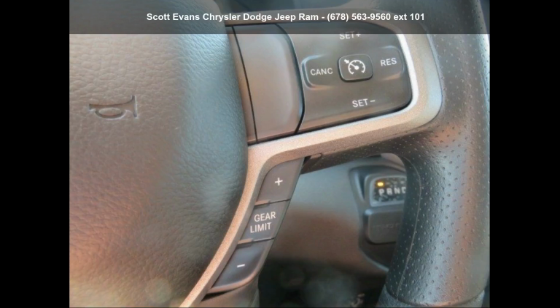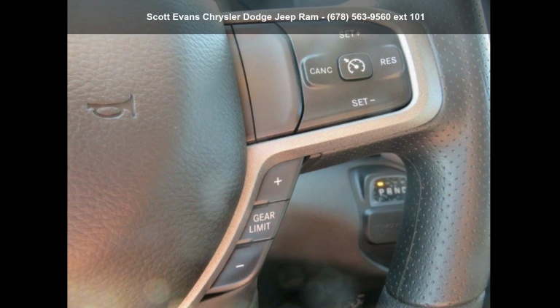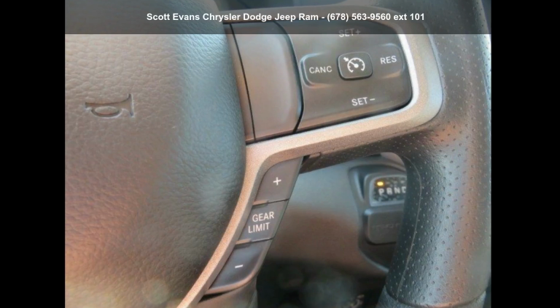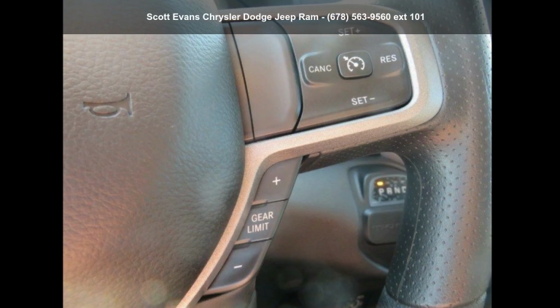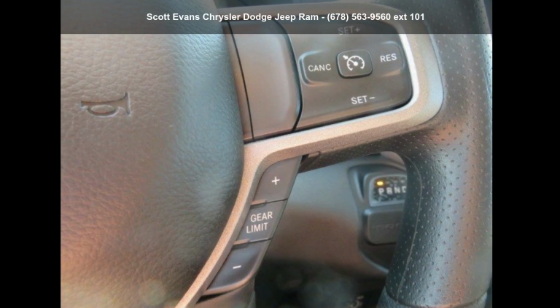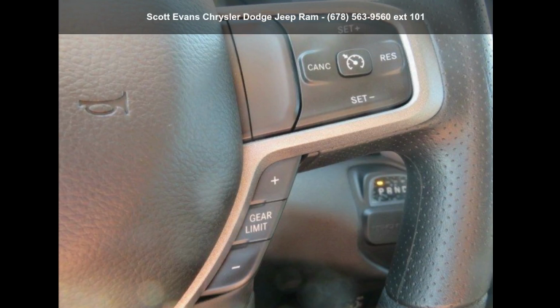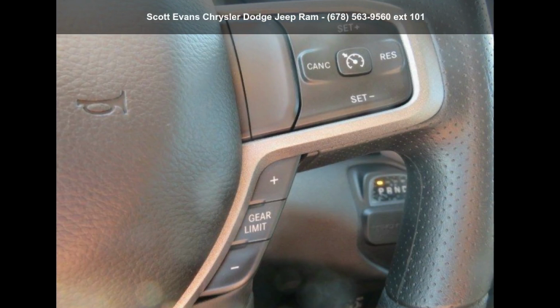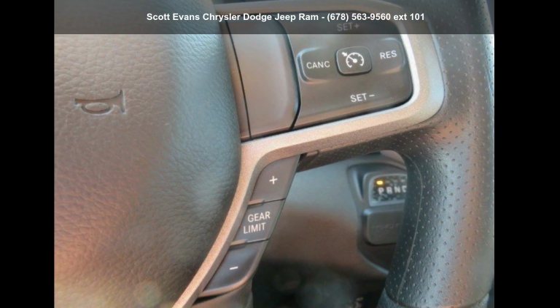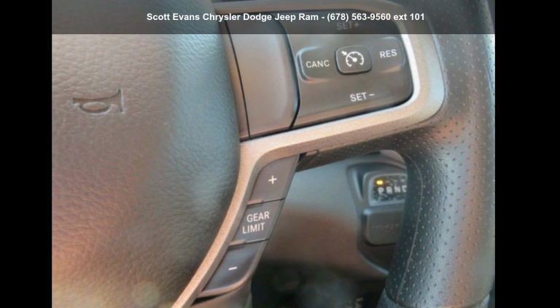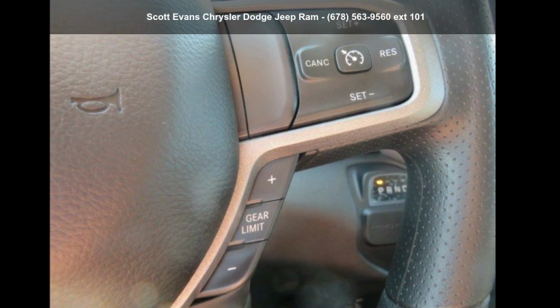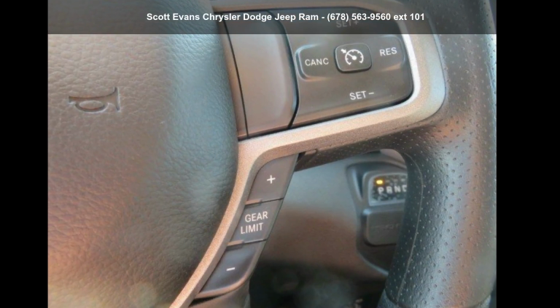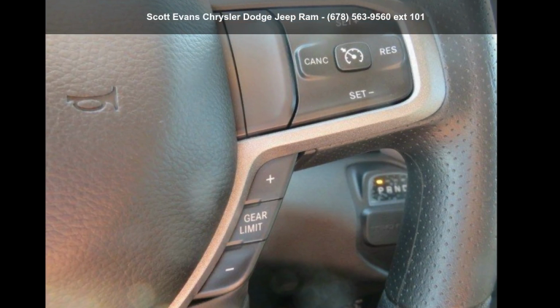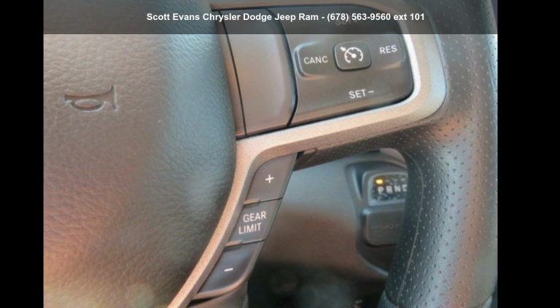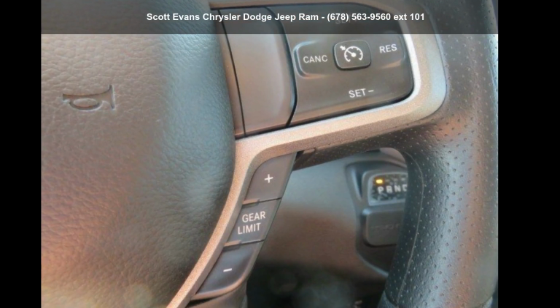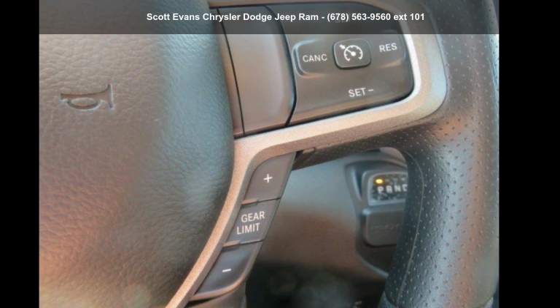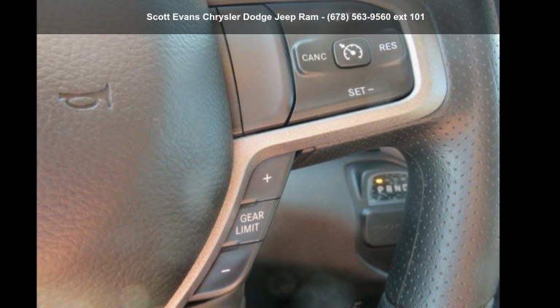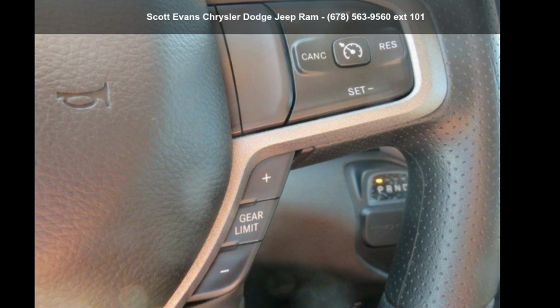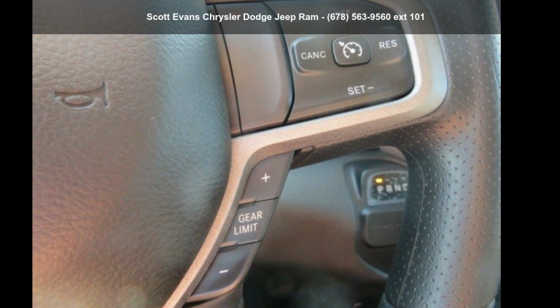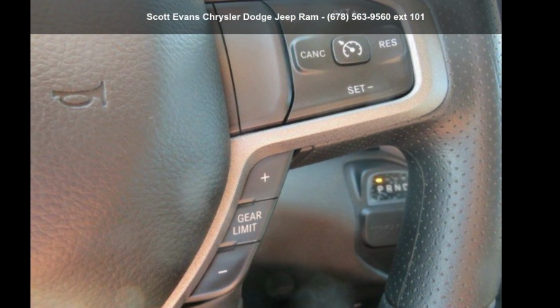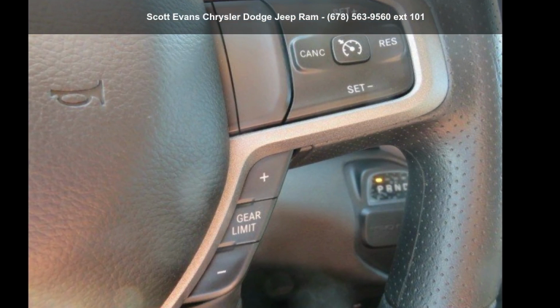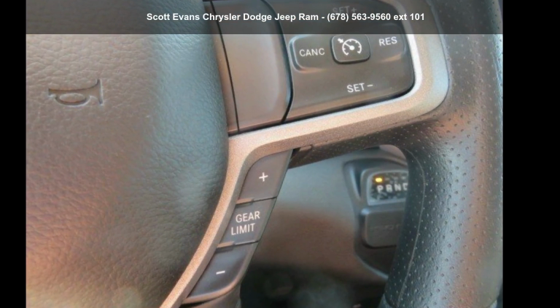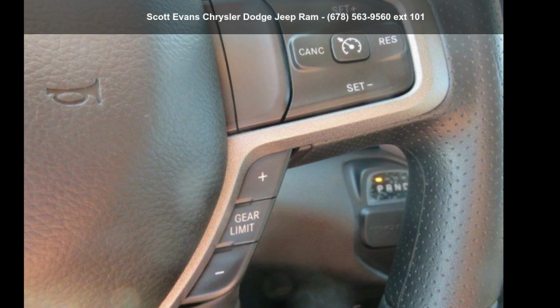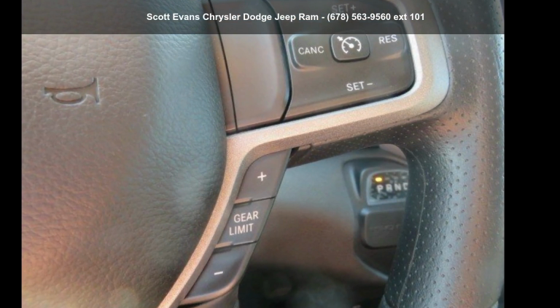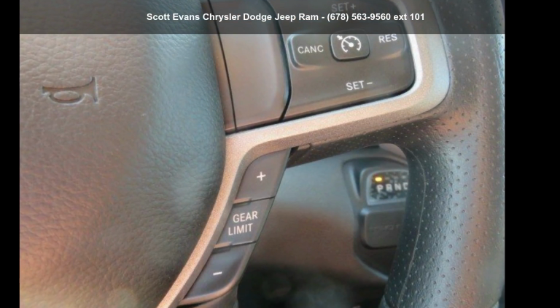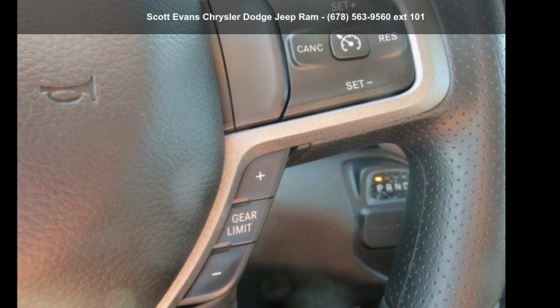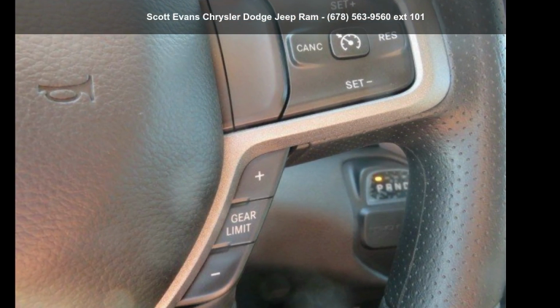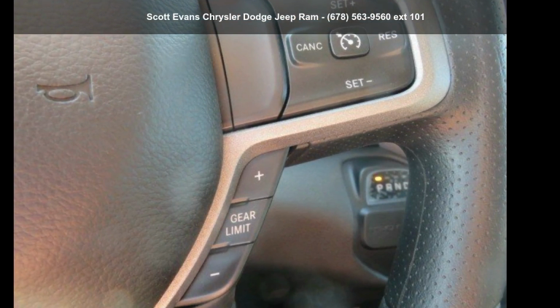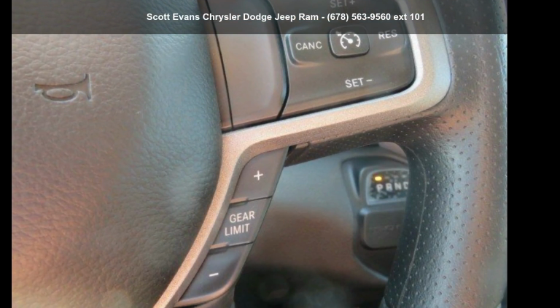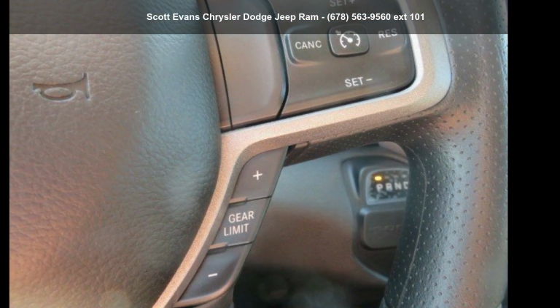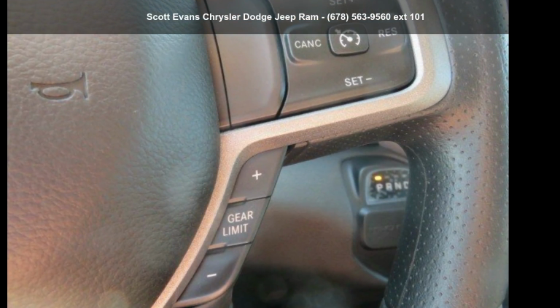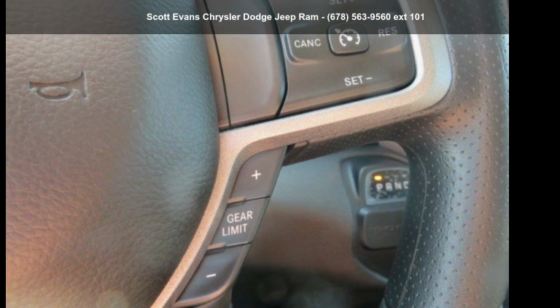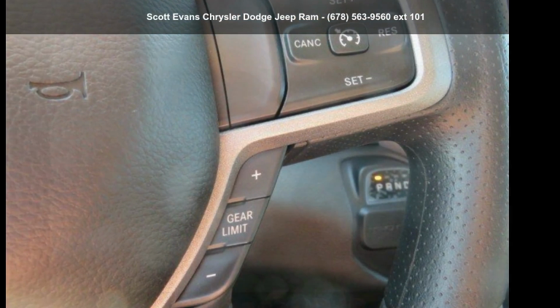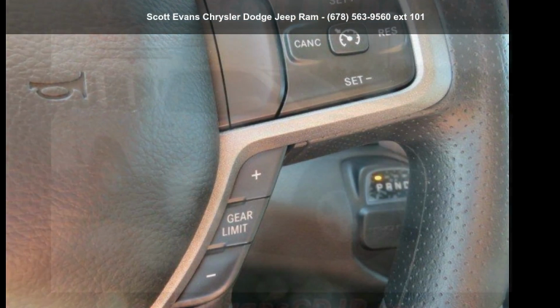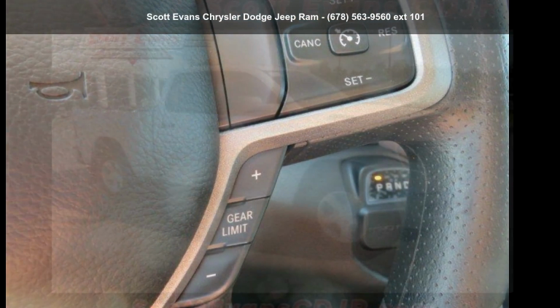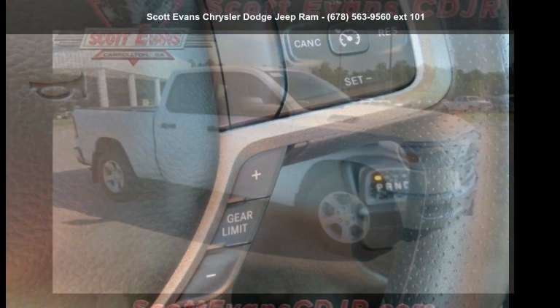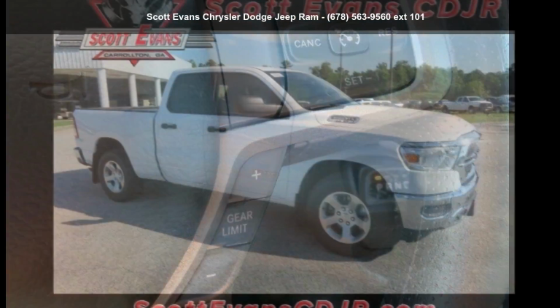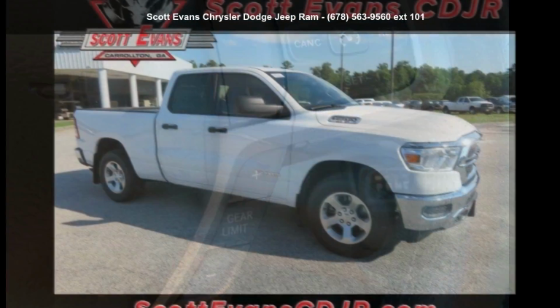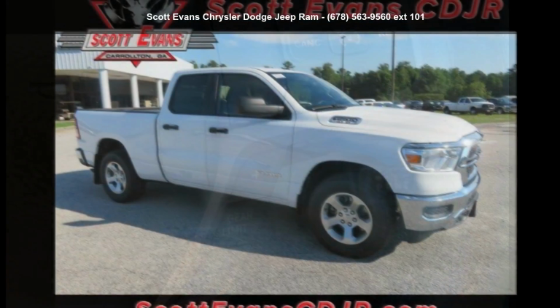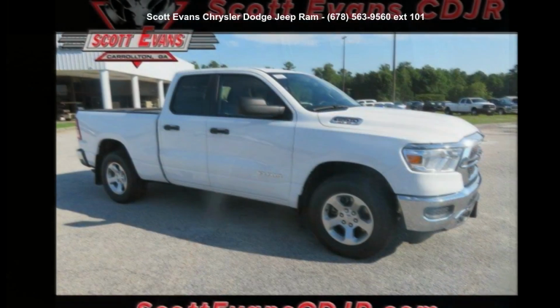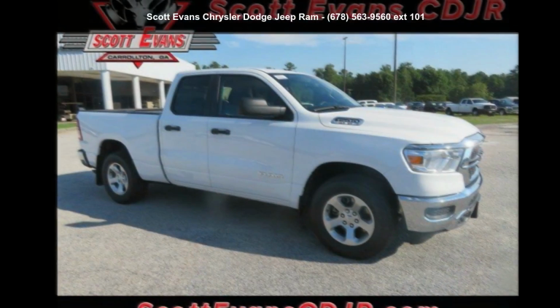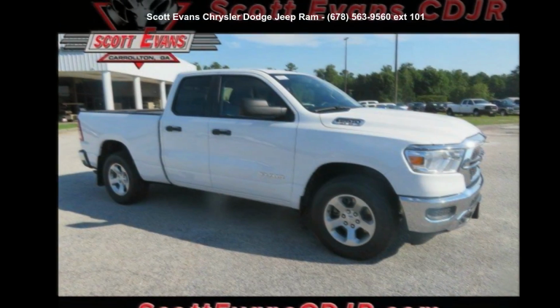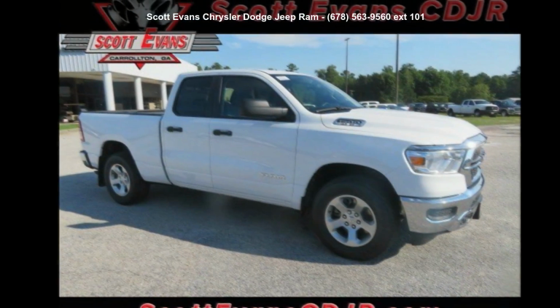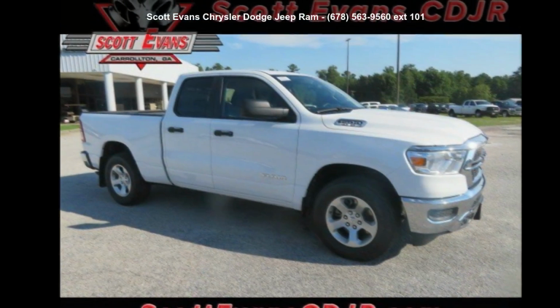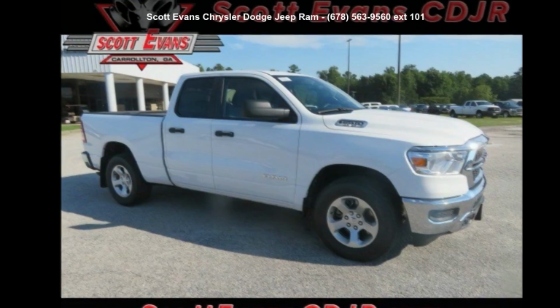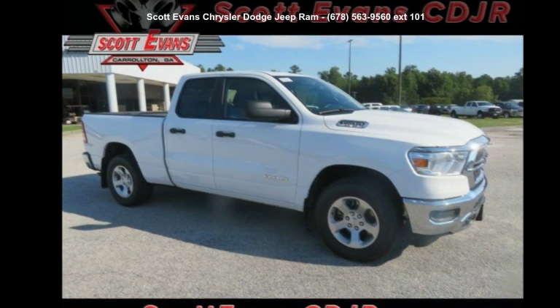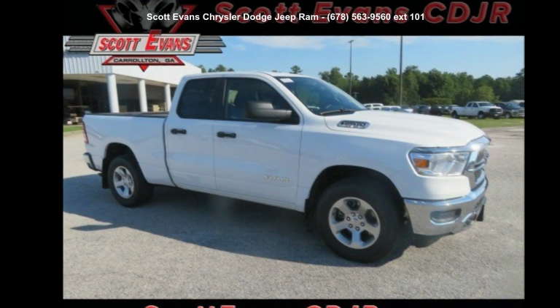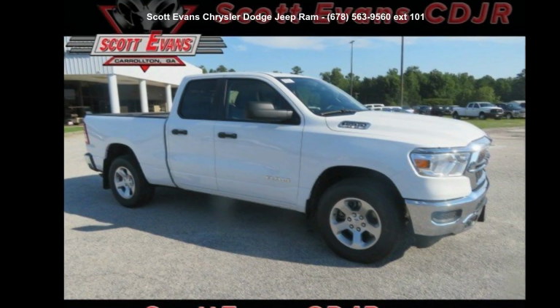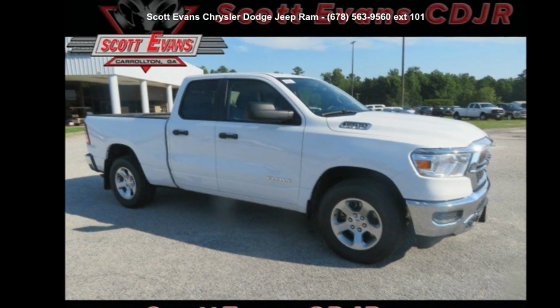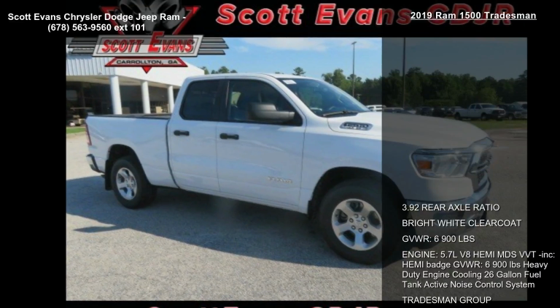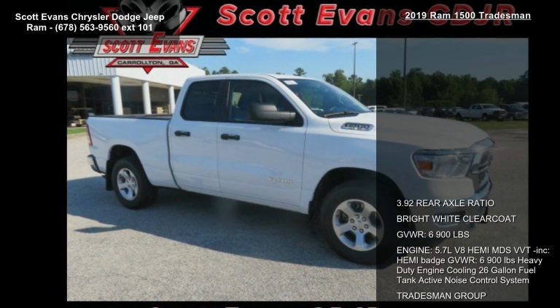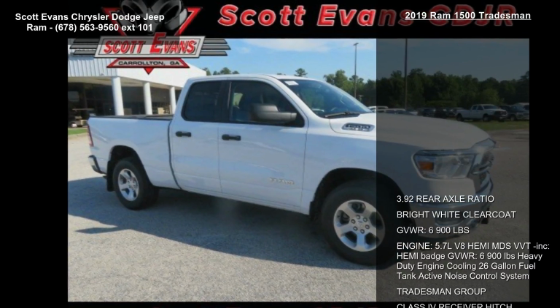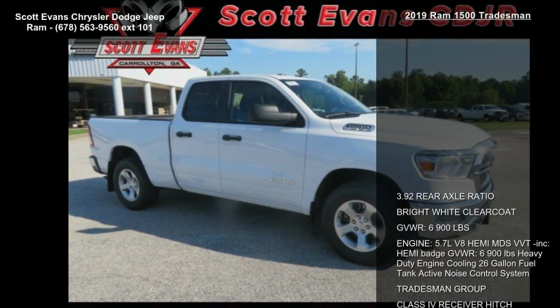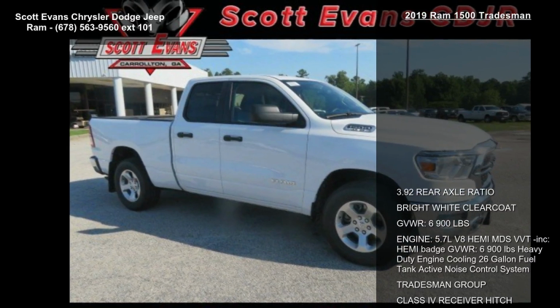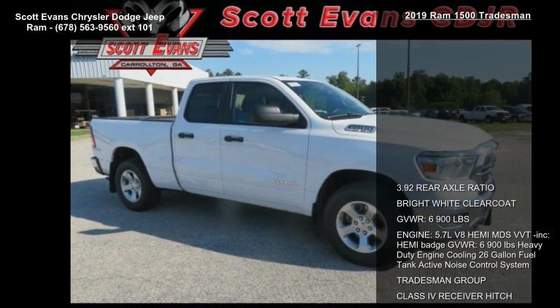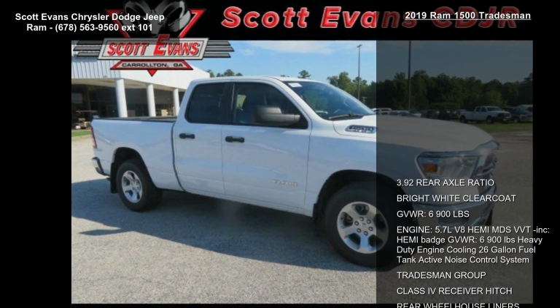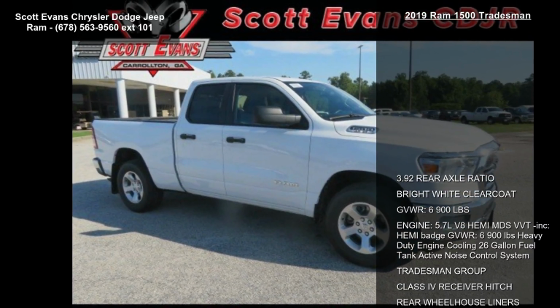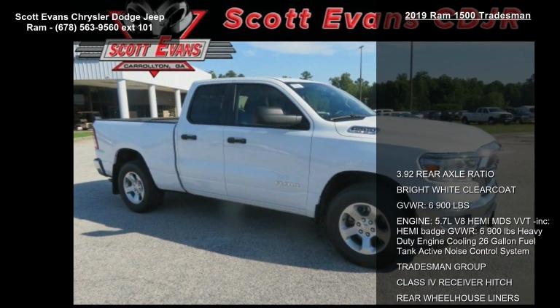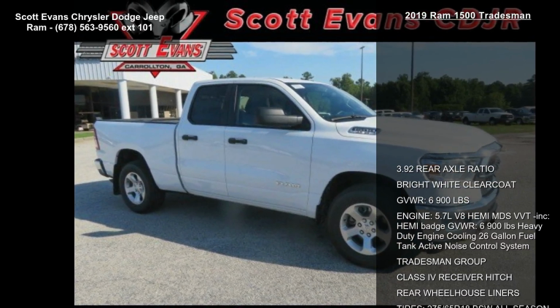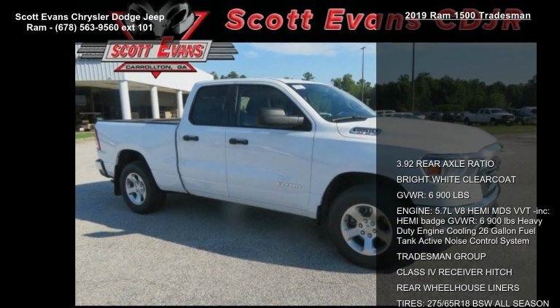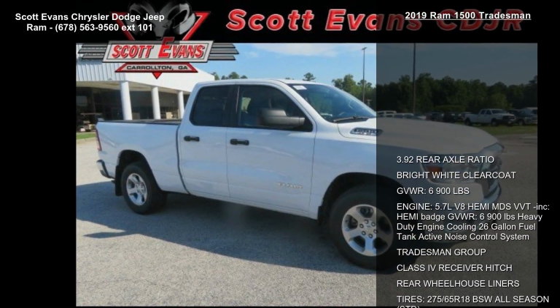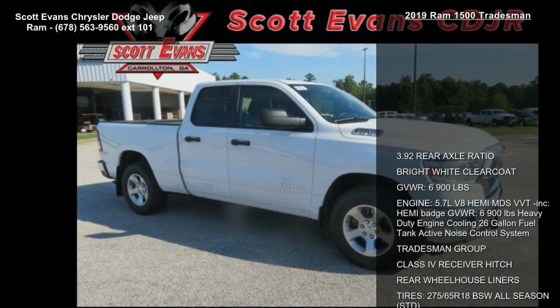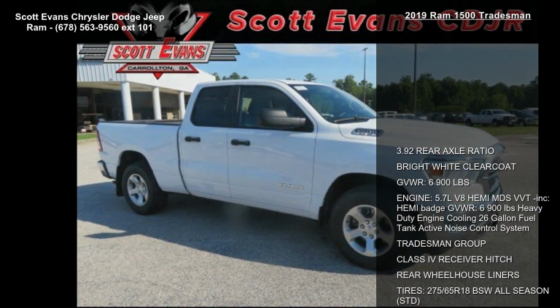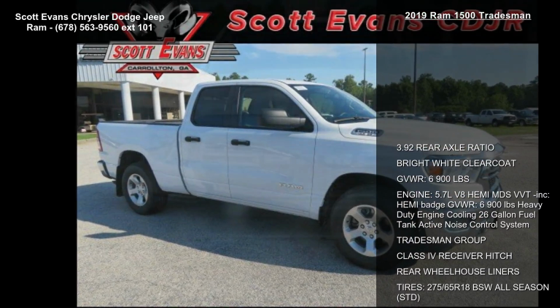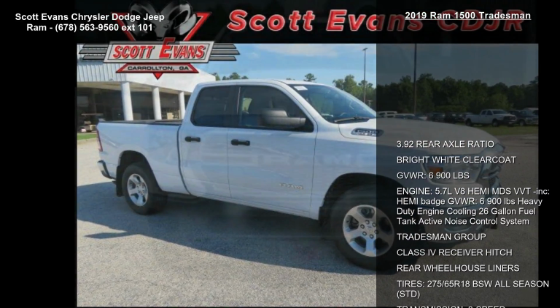Check out this Ram 2019 1500 Tradesman. If you are looking for a first-rate auto, this one could be yours today.